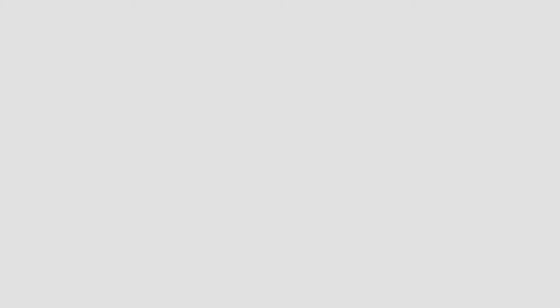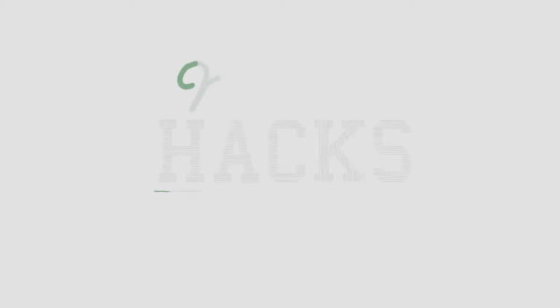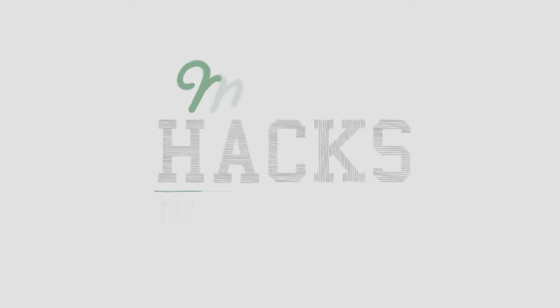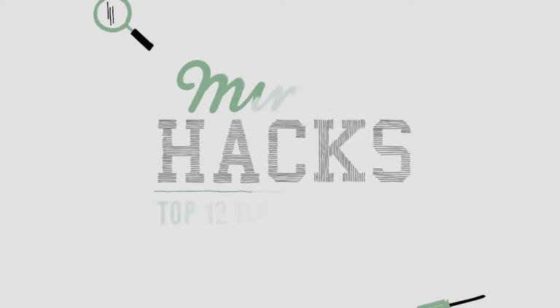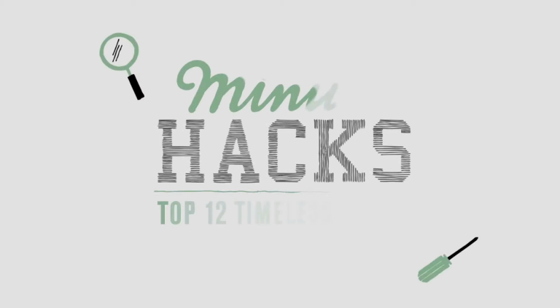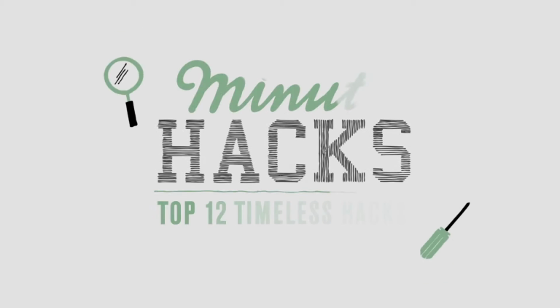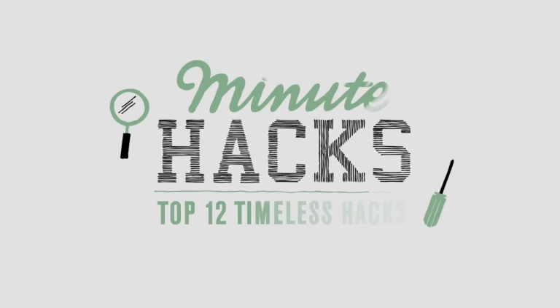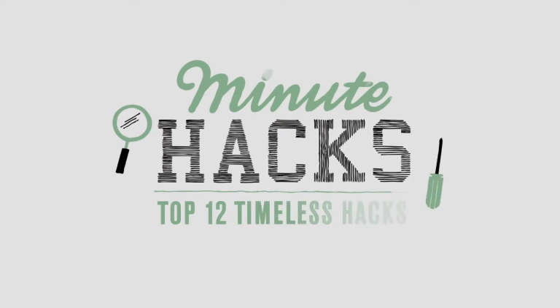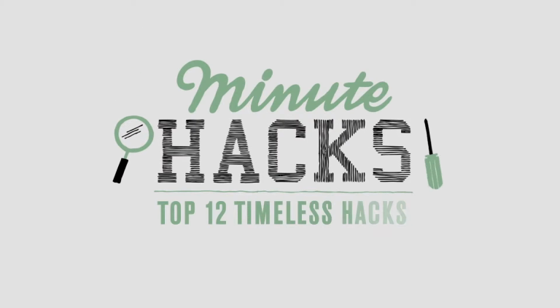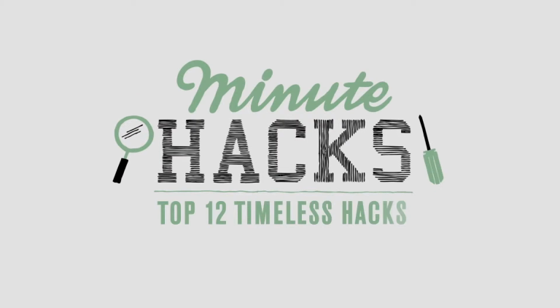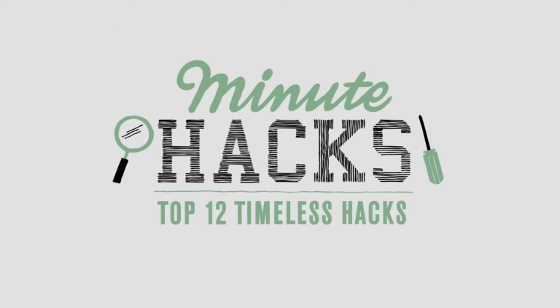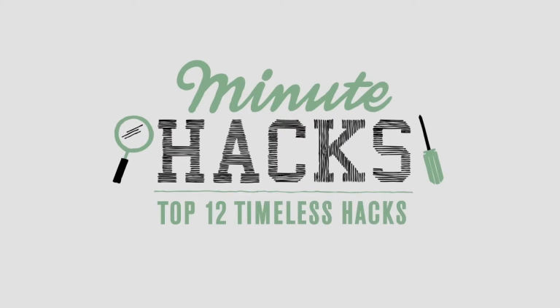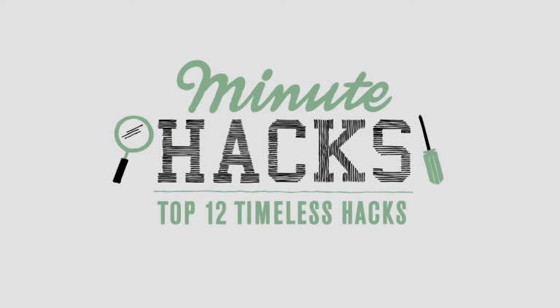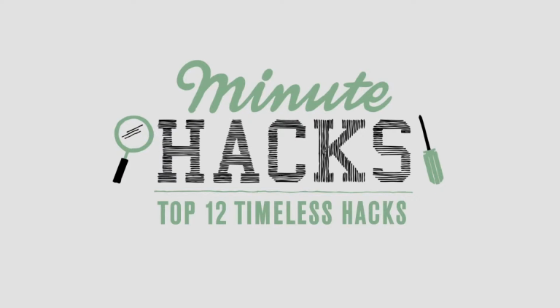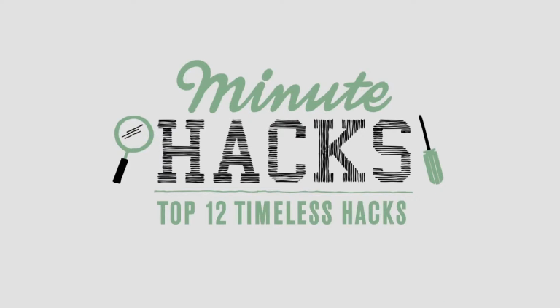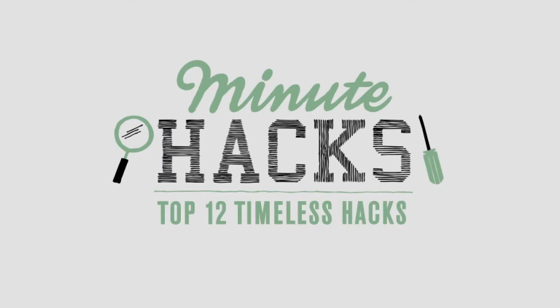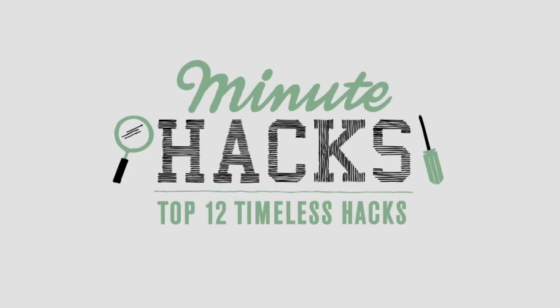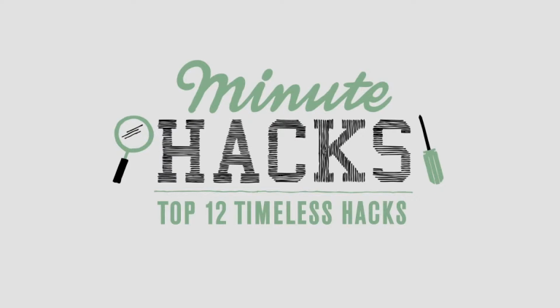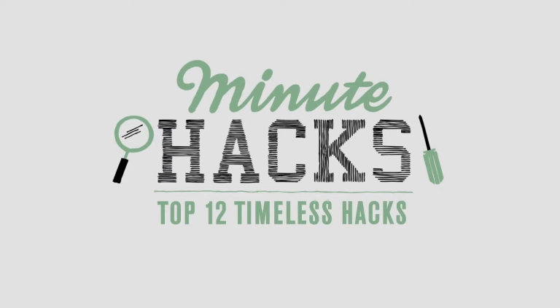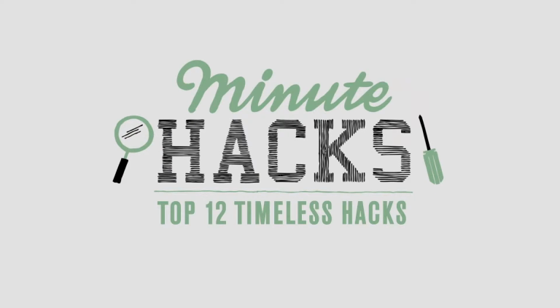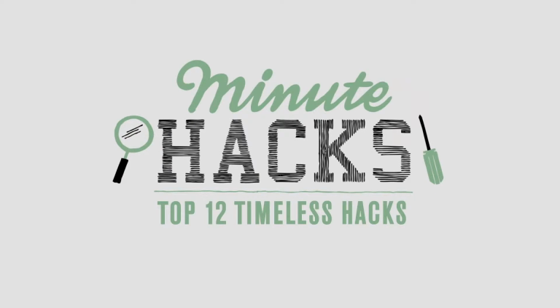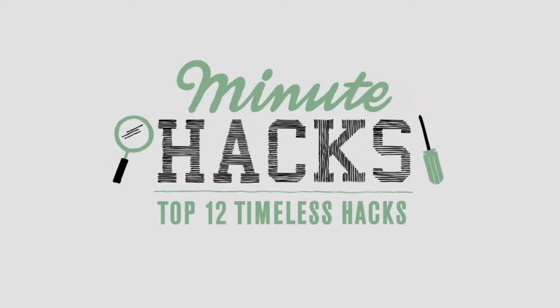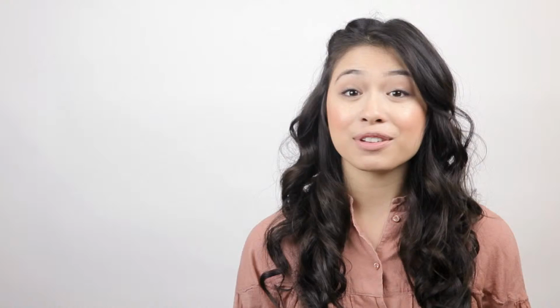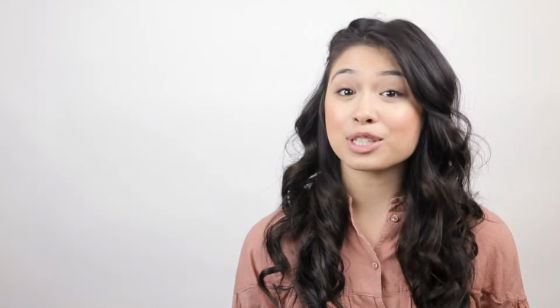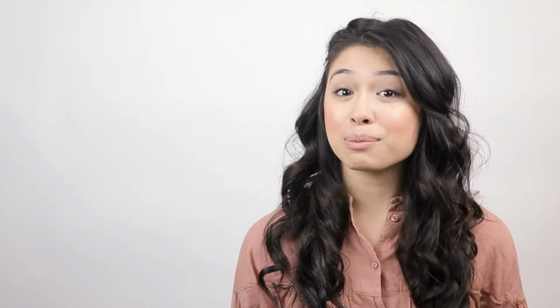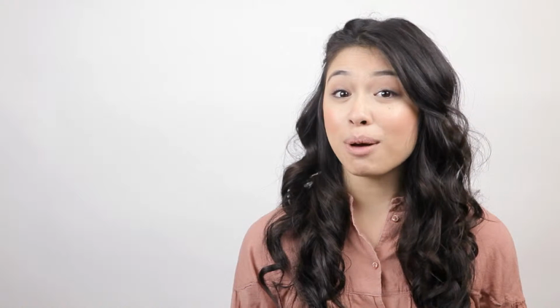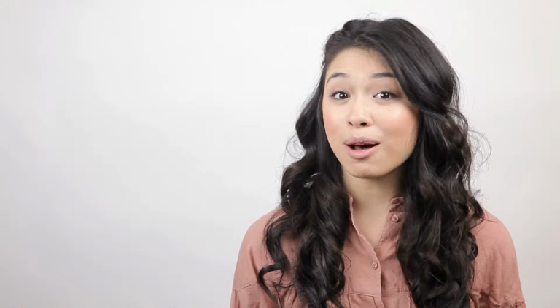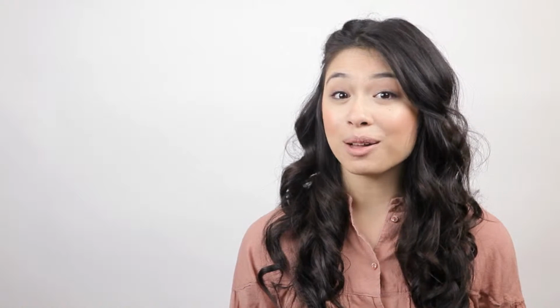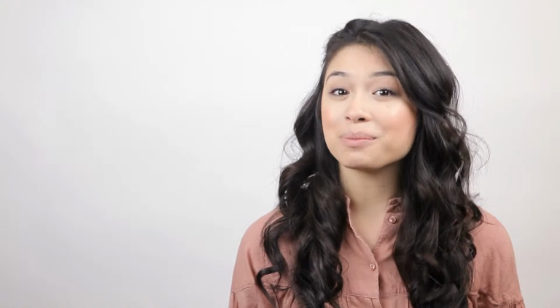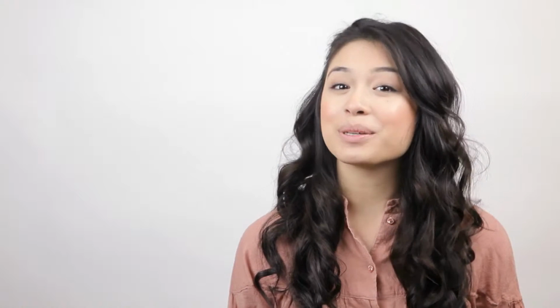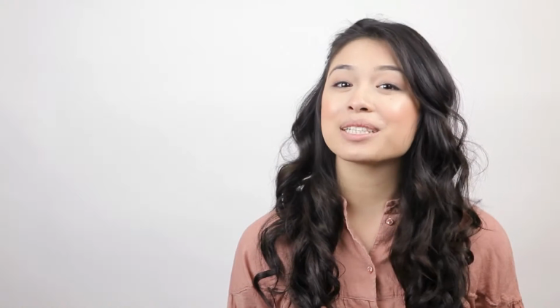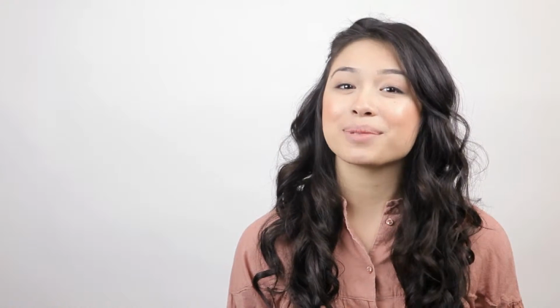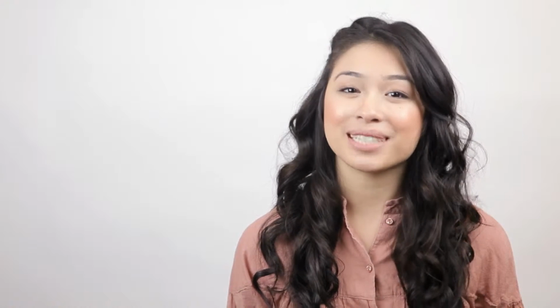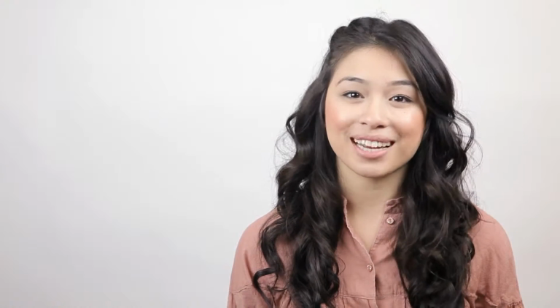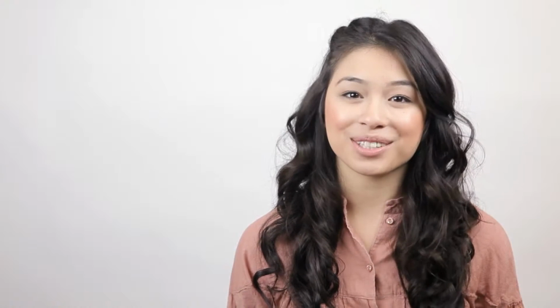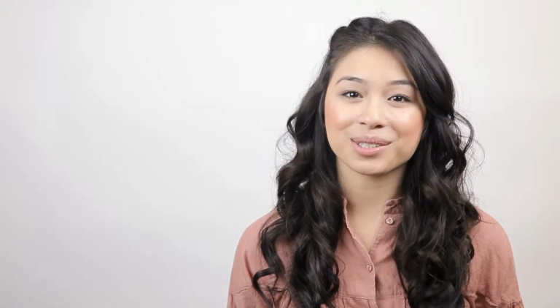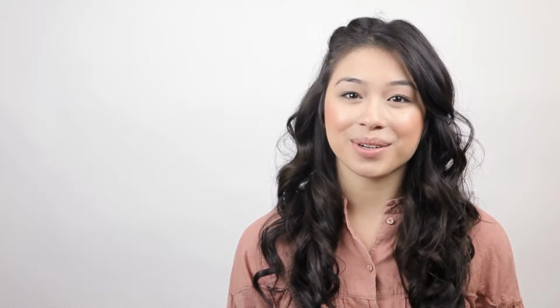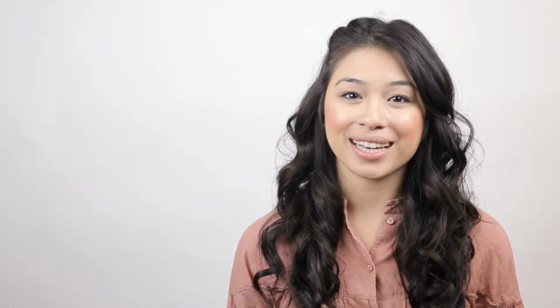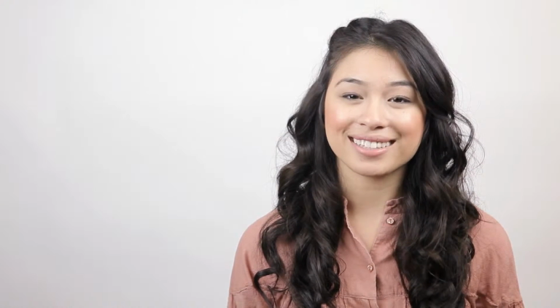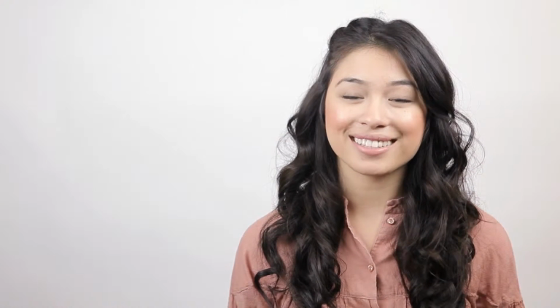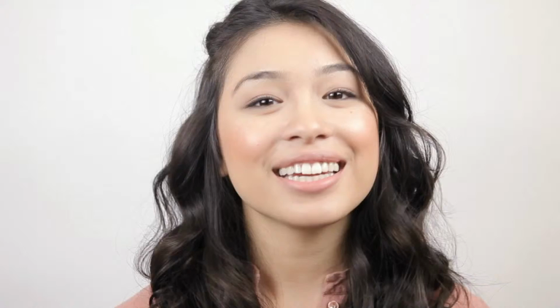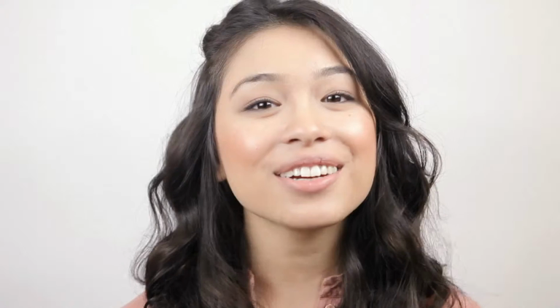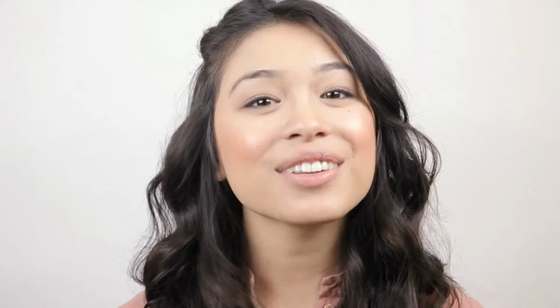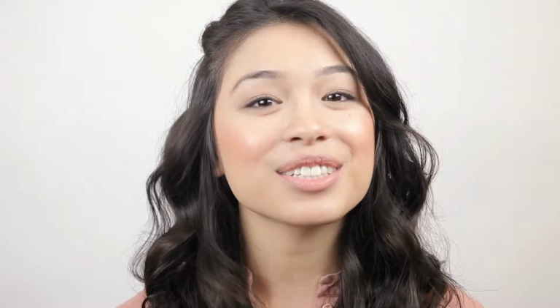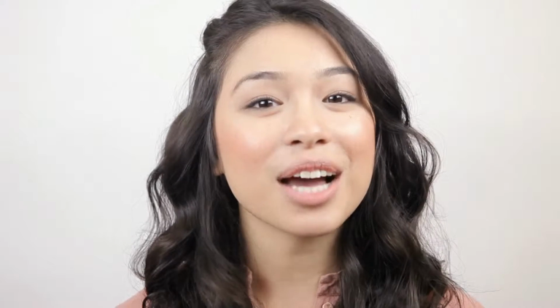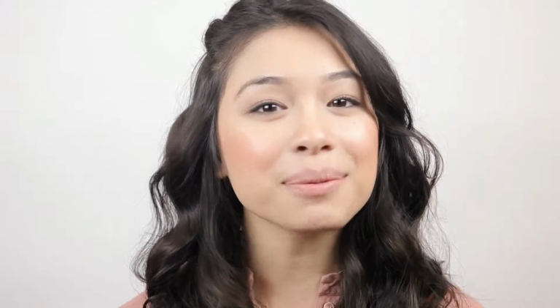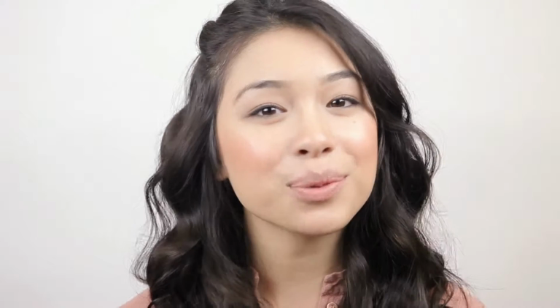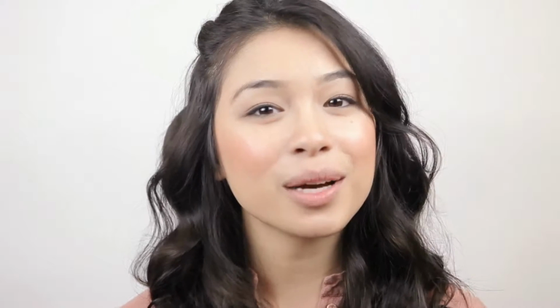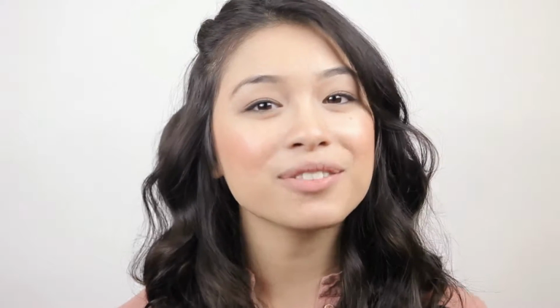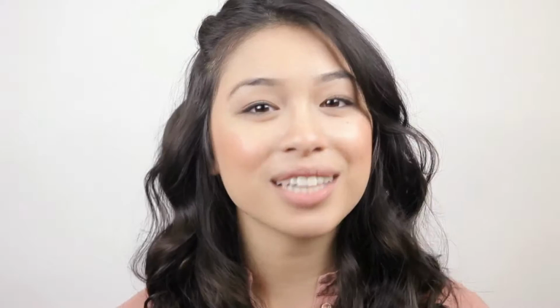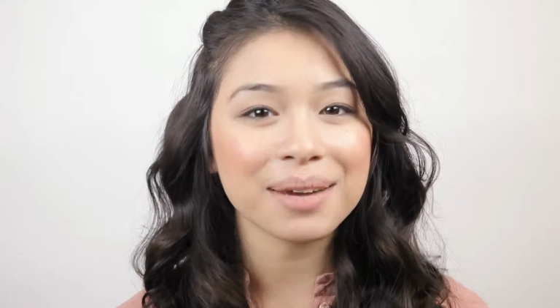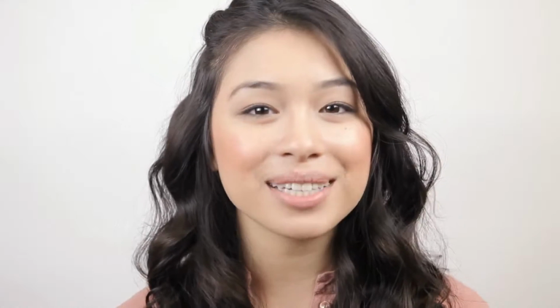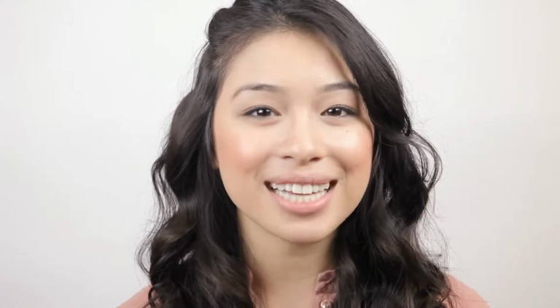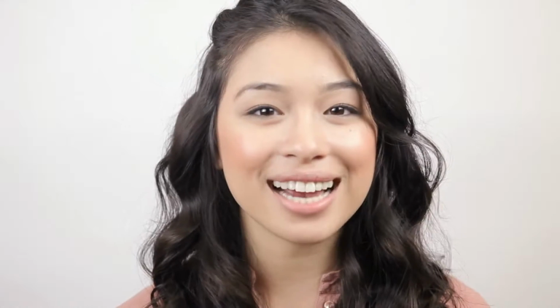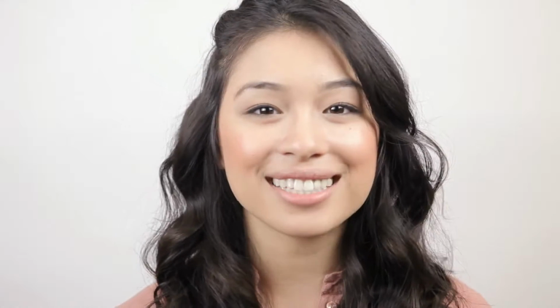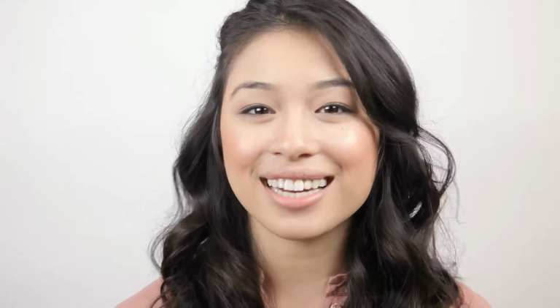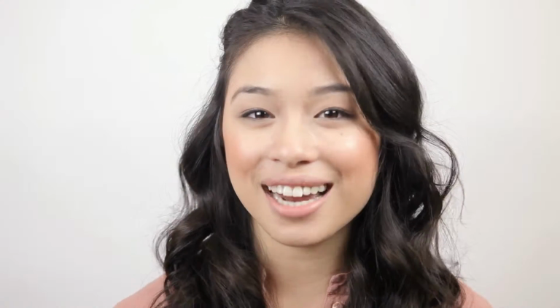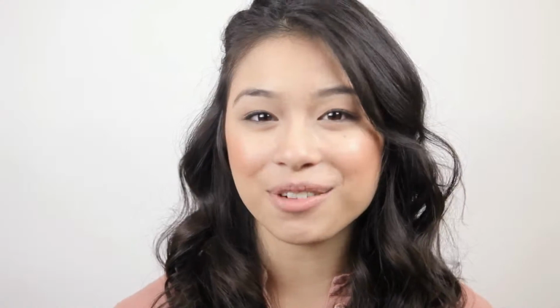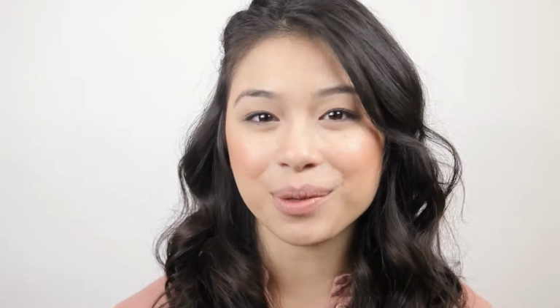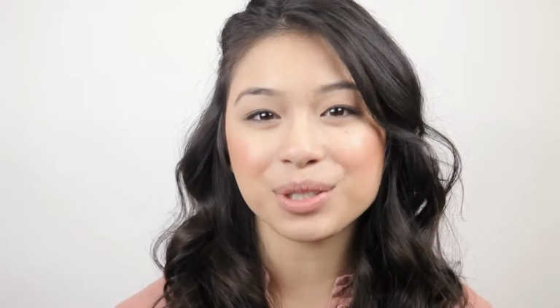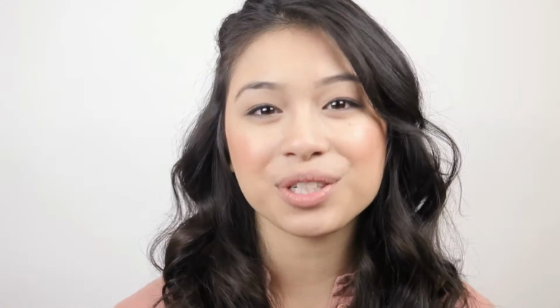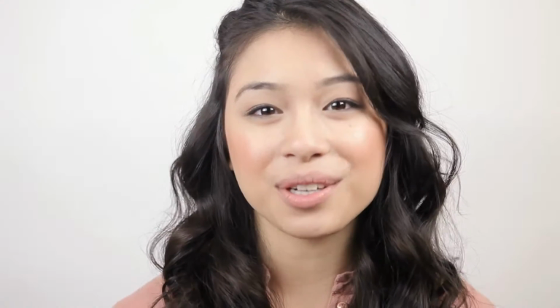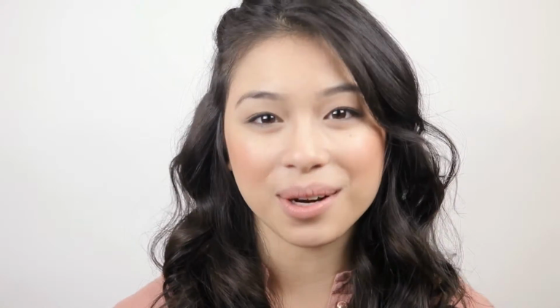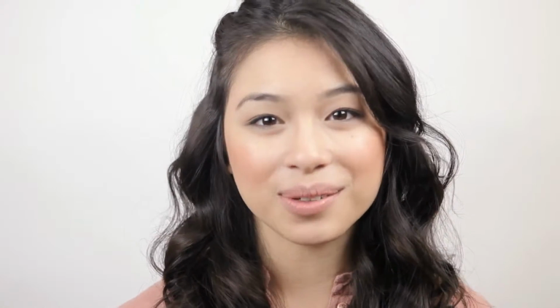Hacks are little tips and ideas that can change your life in small but substantial ways. Here are the top 12 timeless hacks that everyone should know.